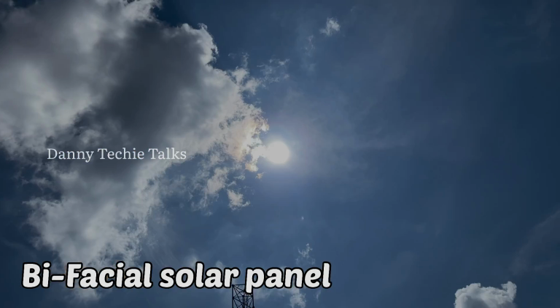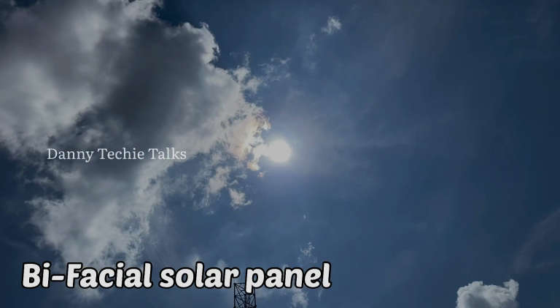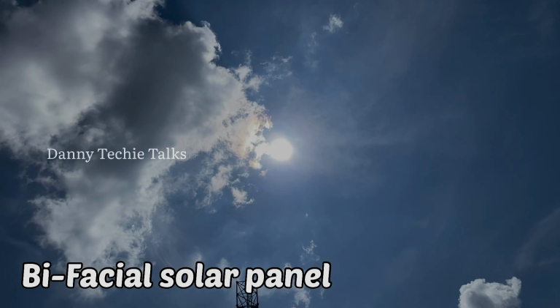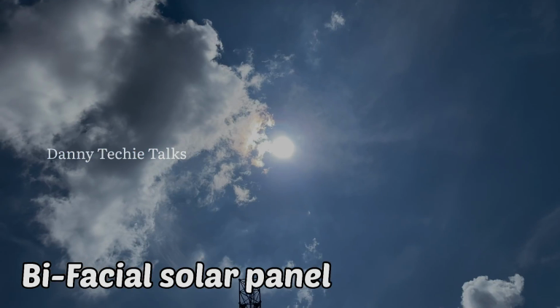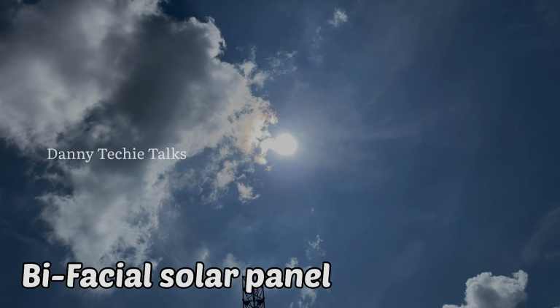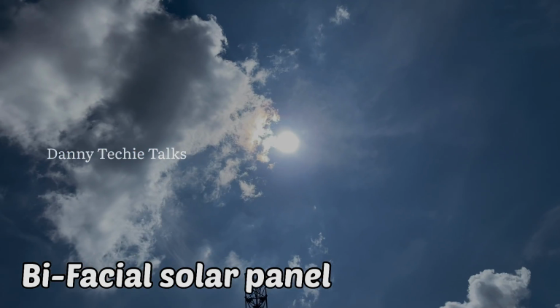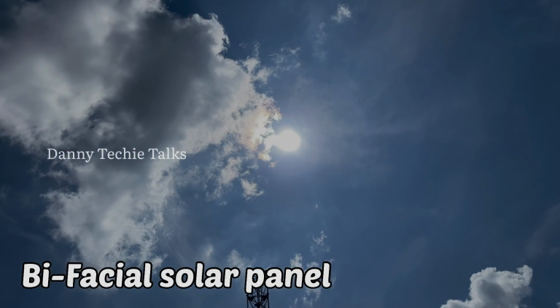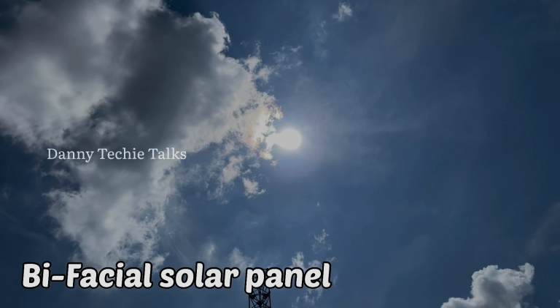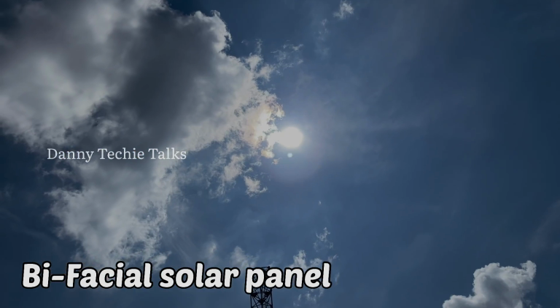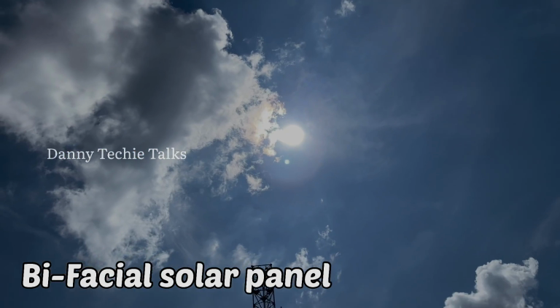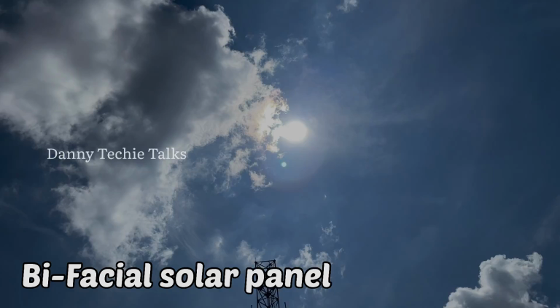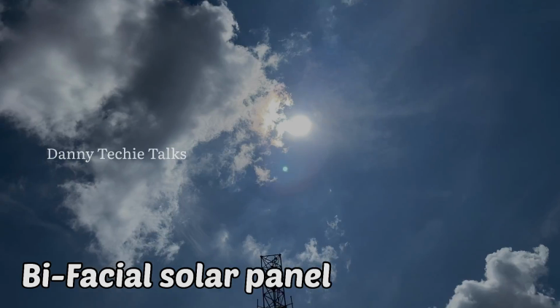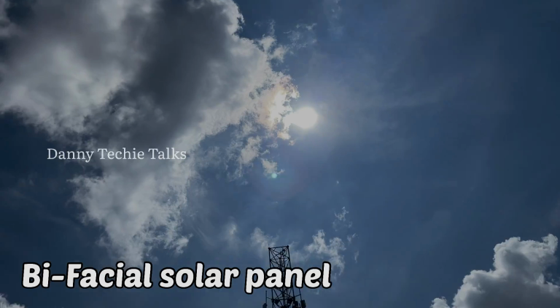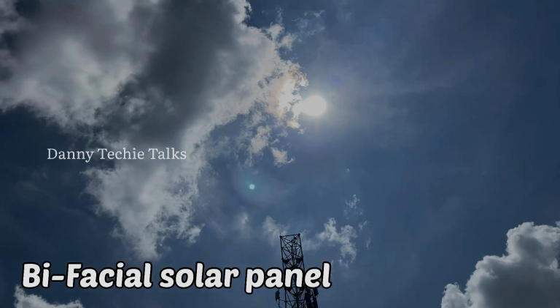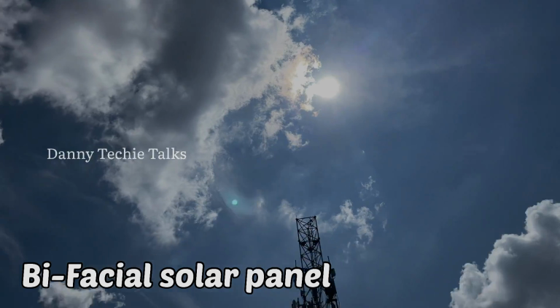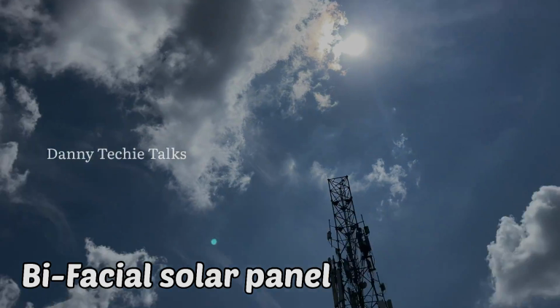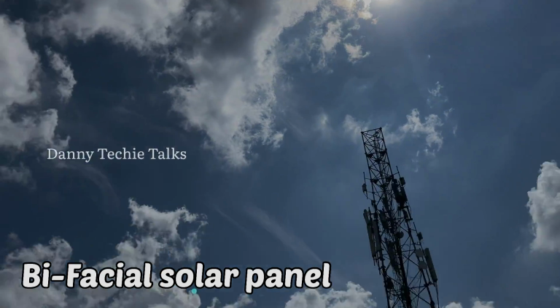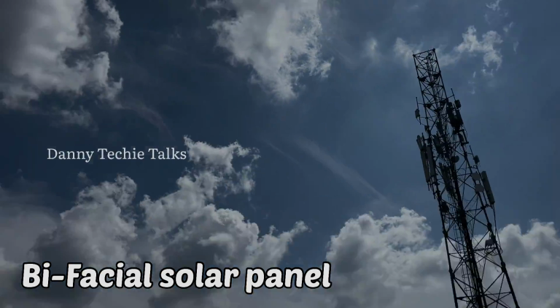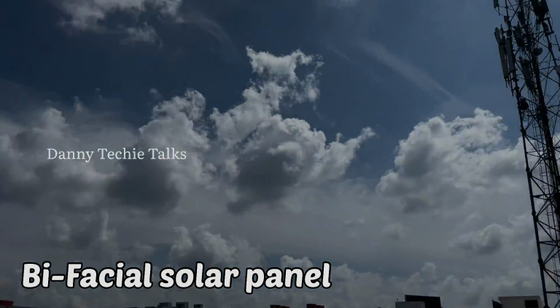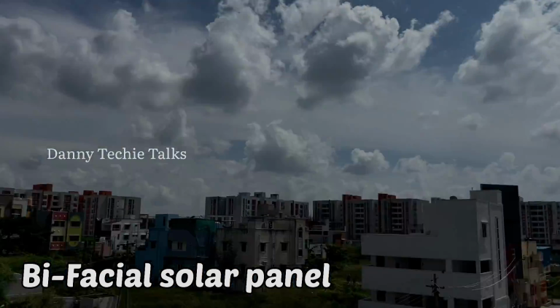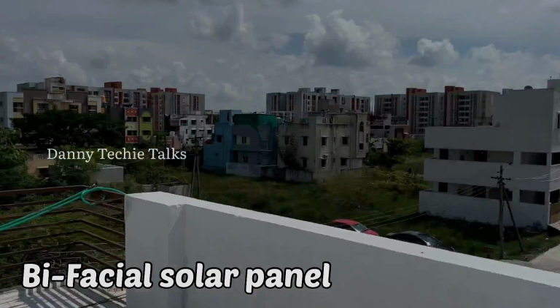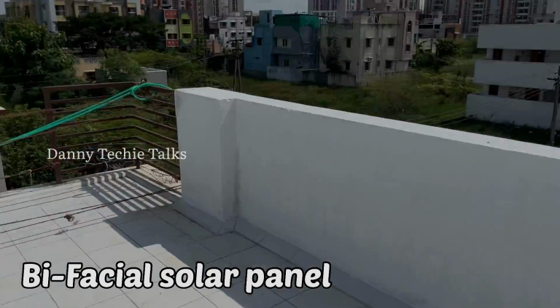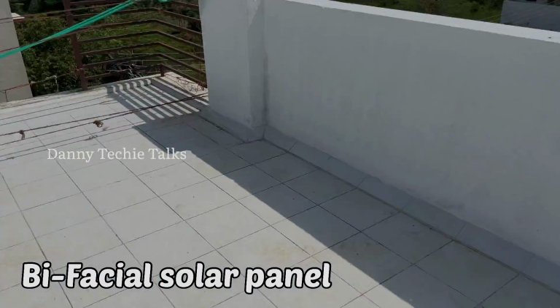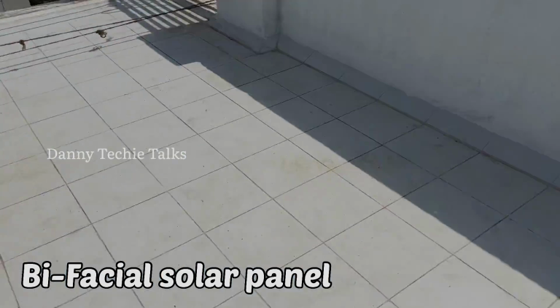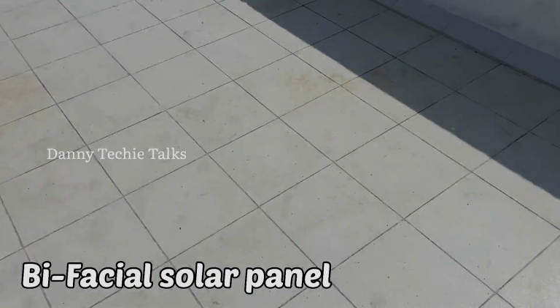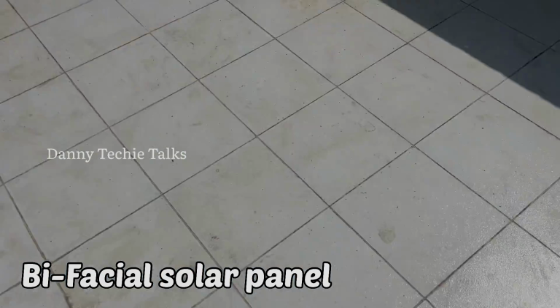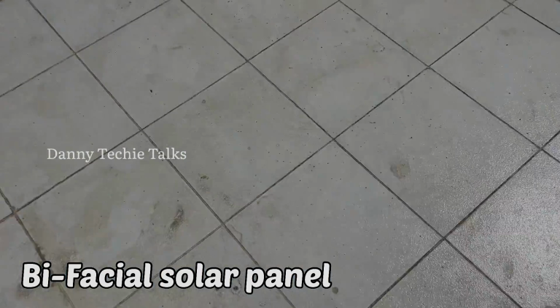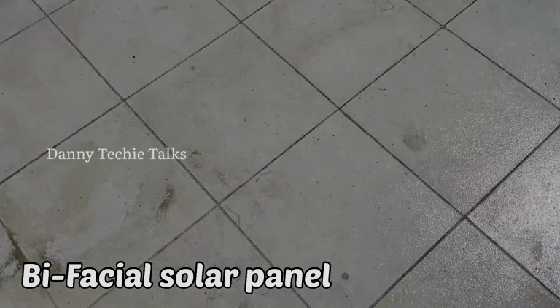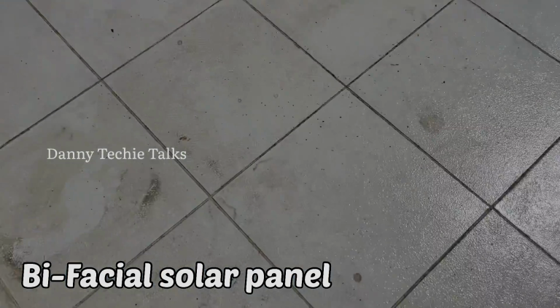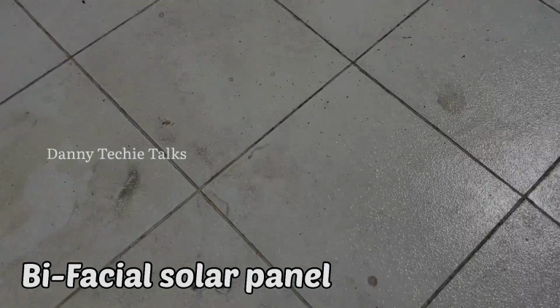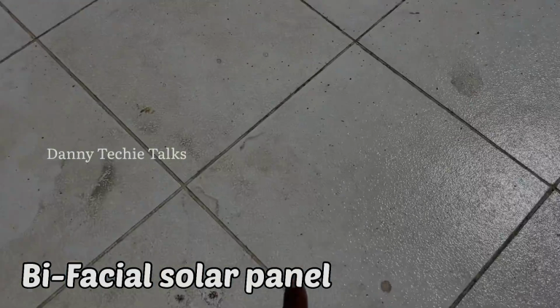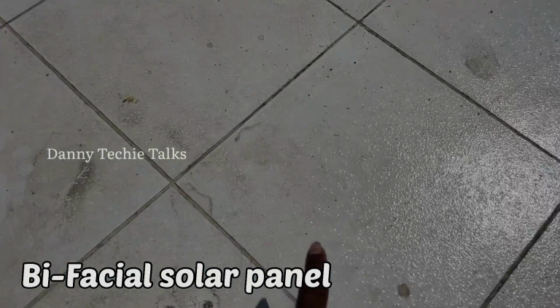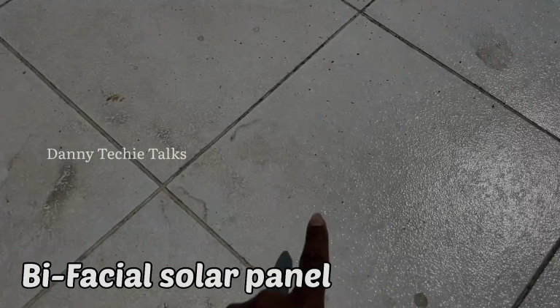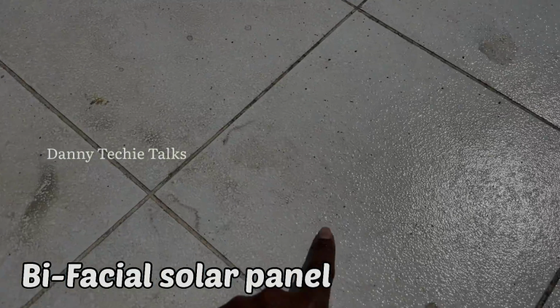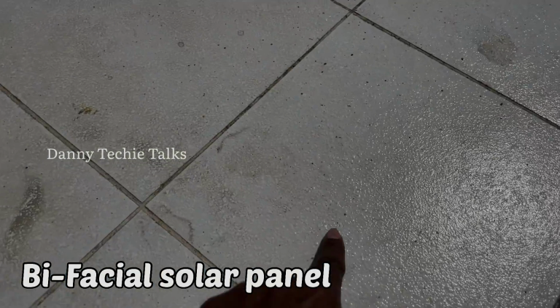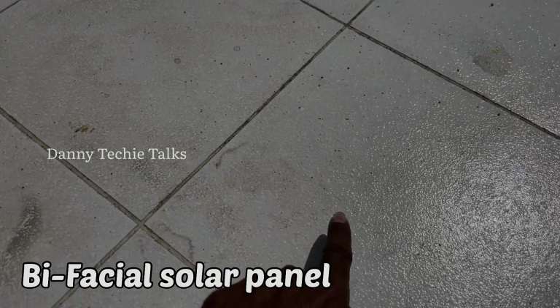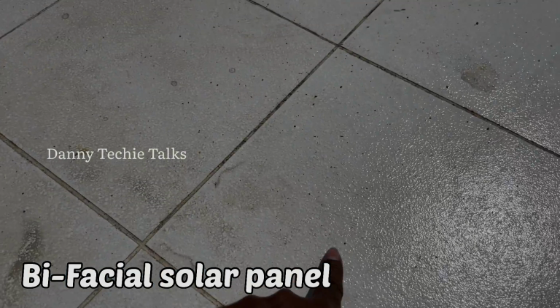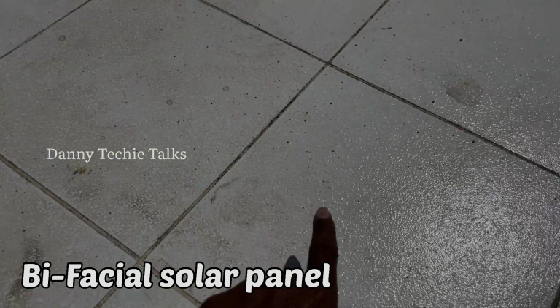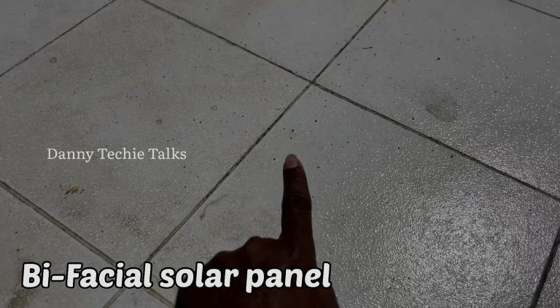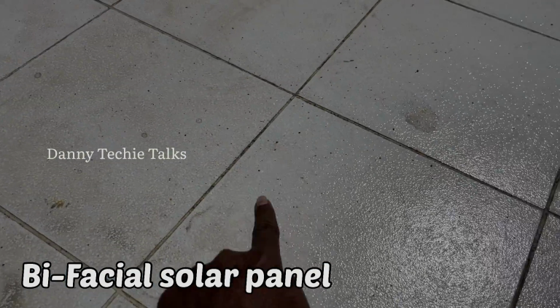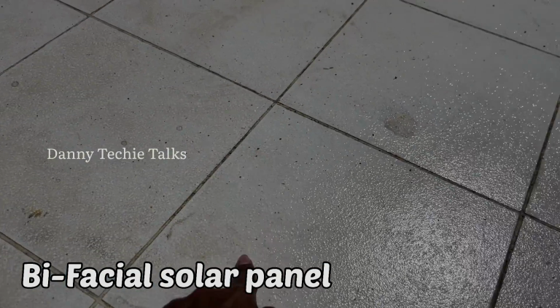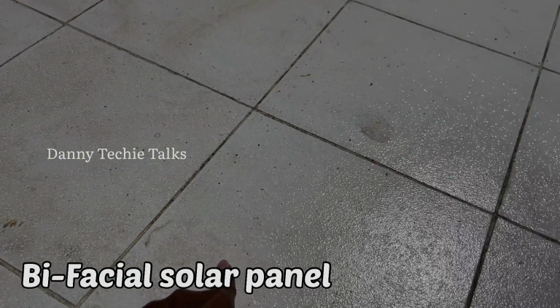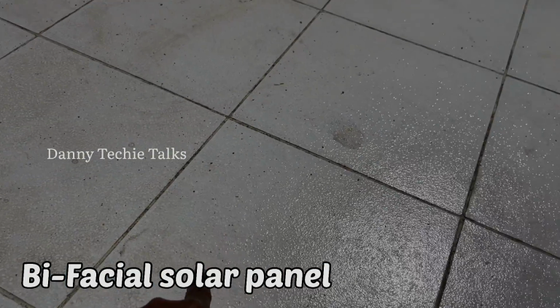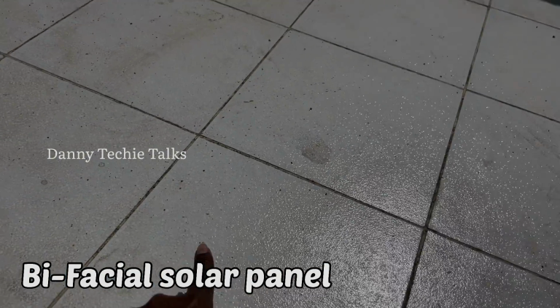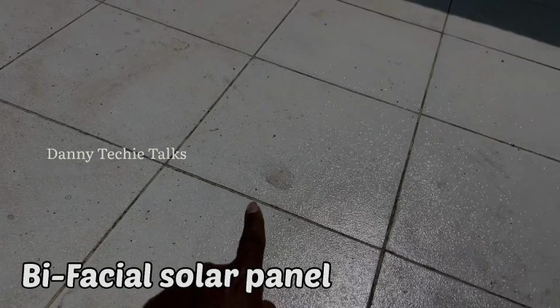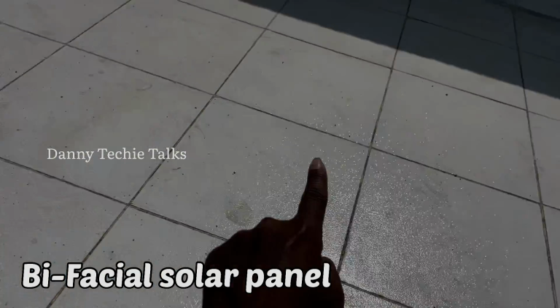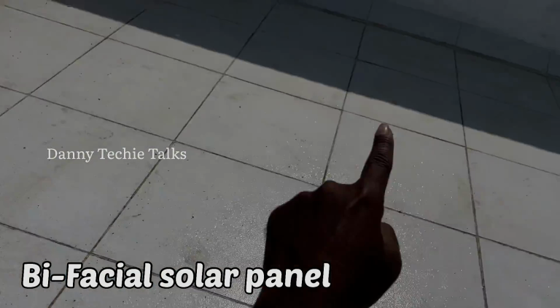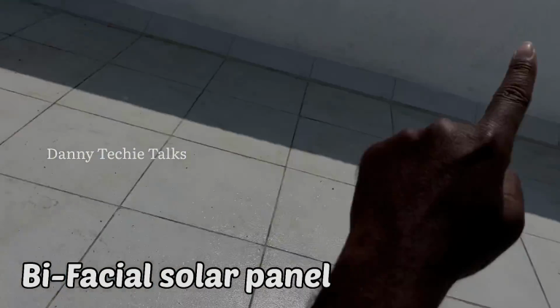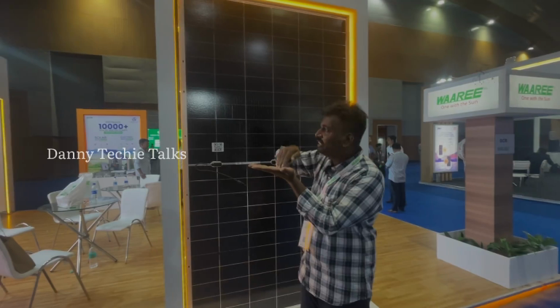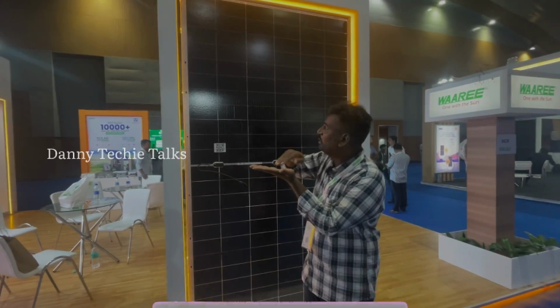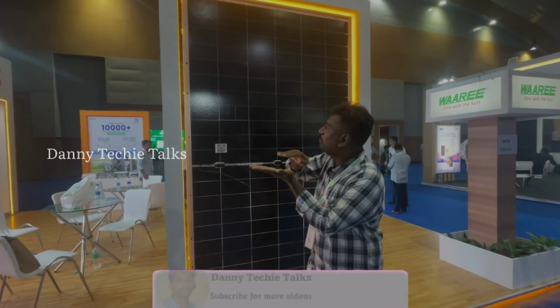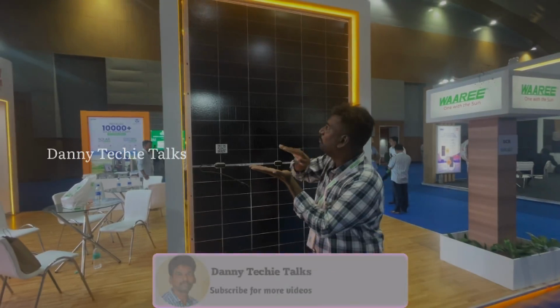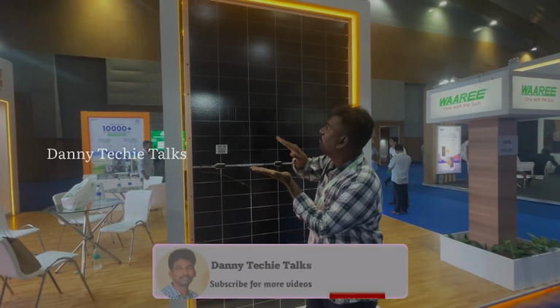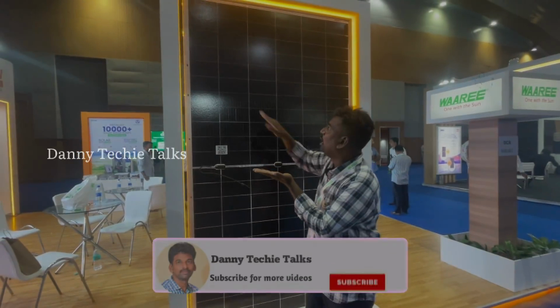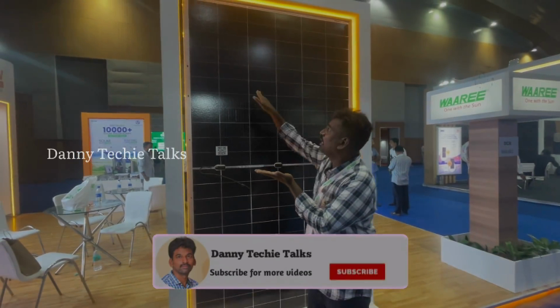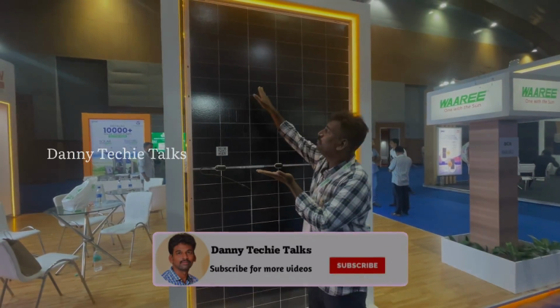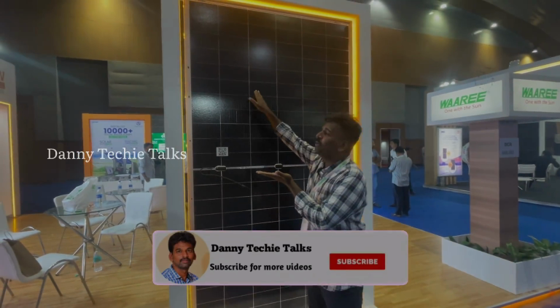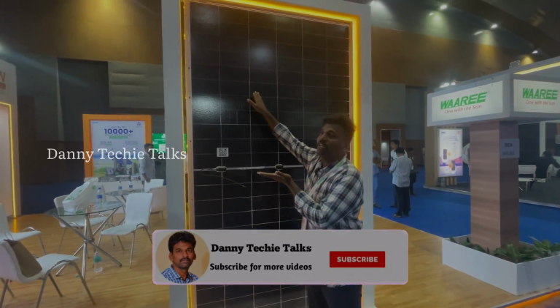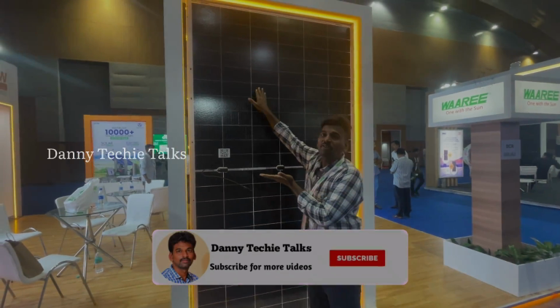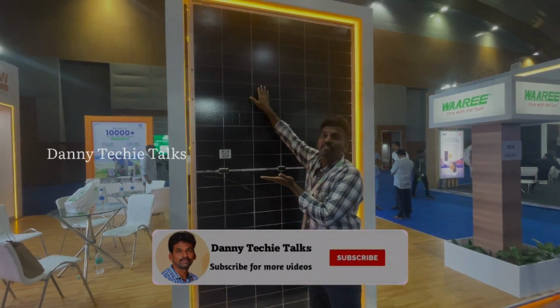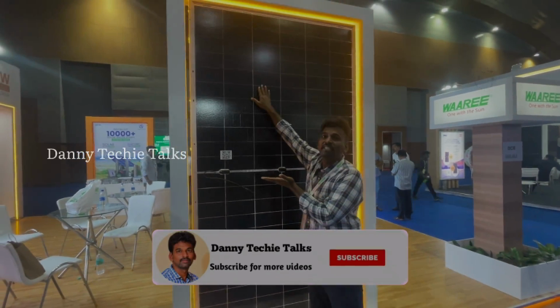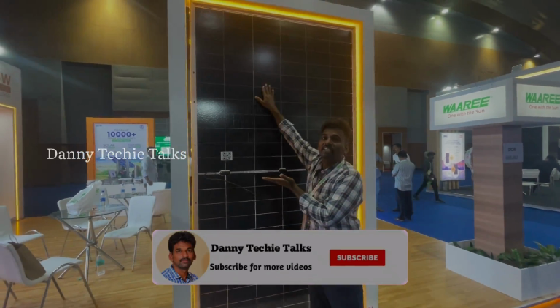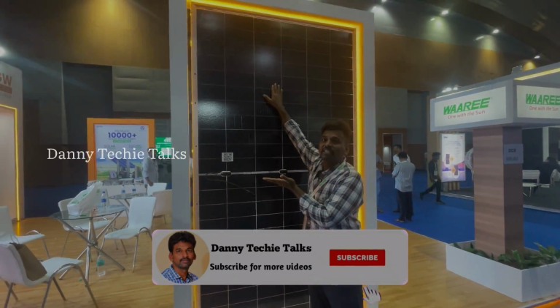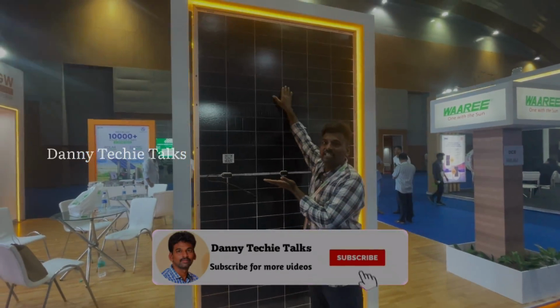If you look at the bottom, you have white reflecting tiles. When sunlight hits these reflecting tiles, it reflects back up to the rear side of the panel to generate additional power.